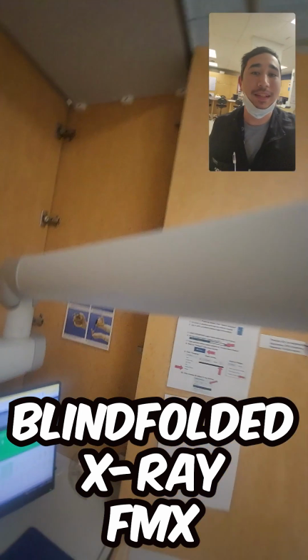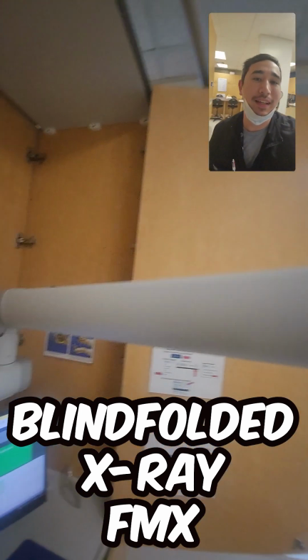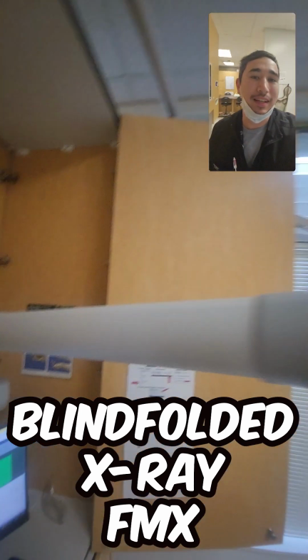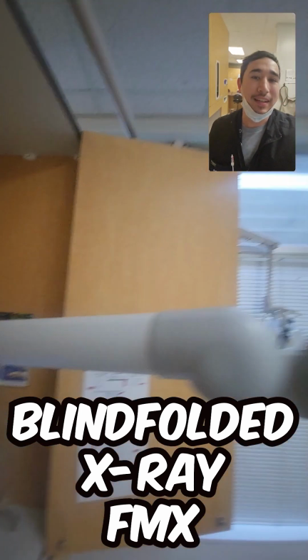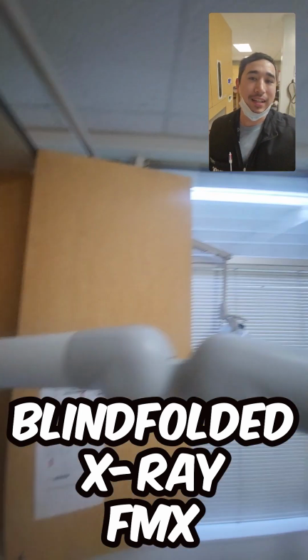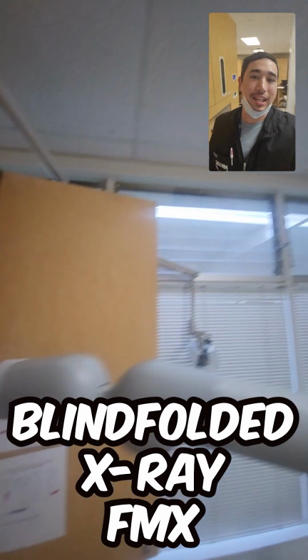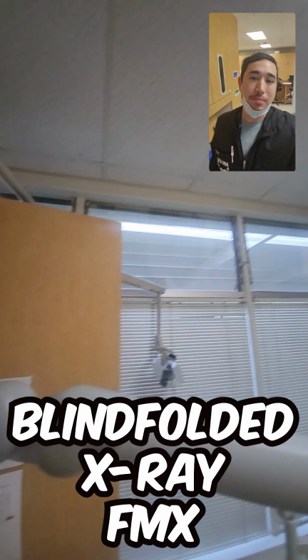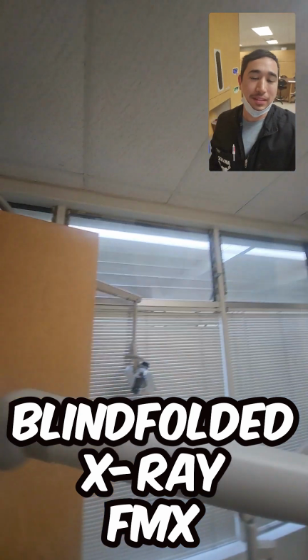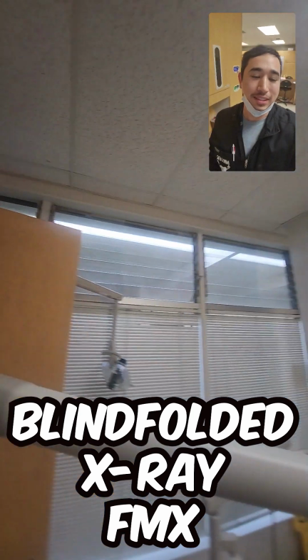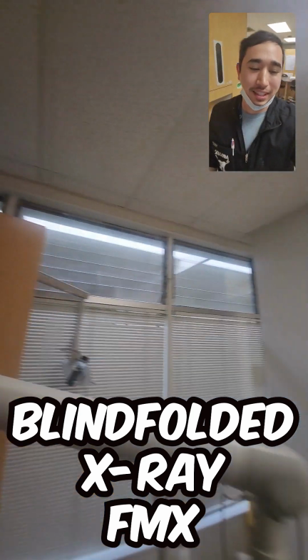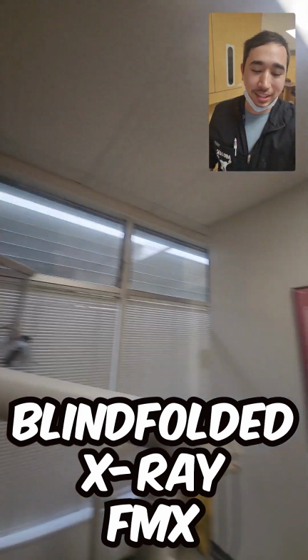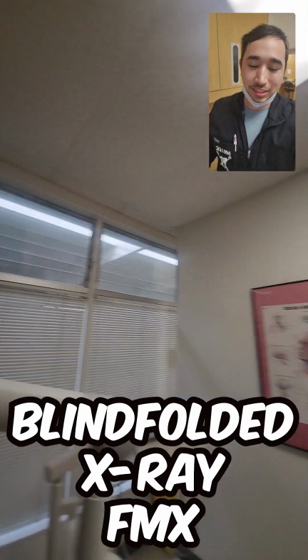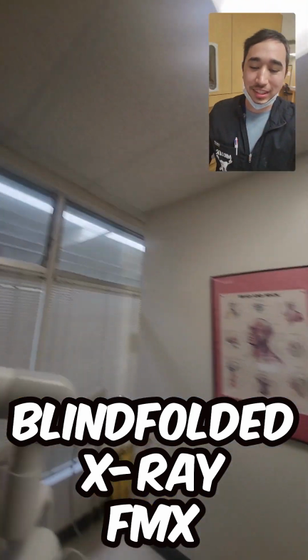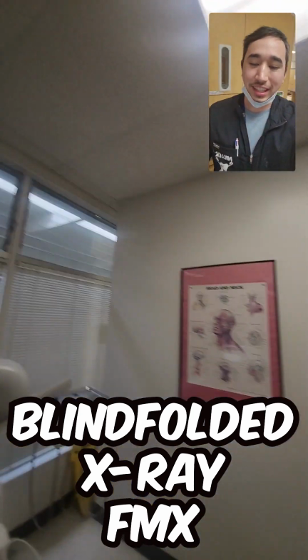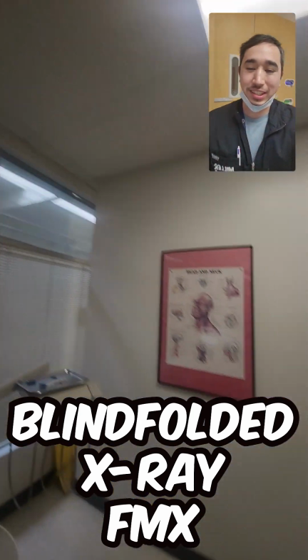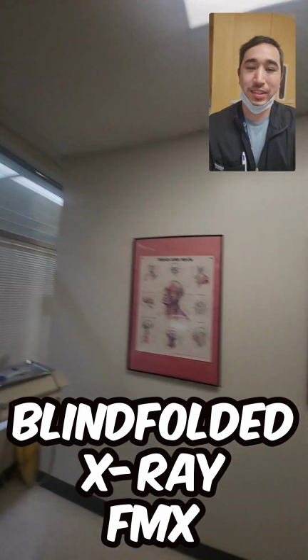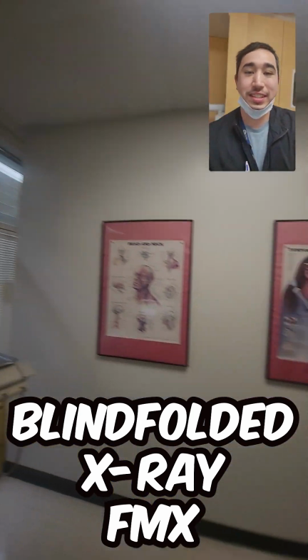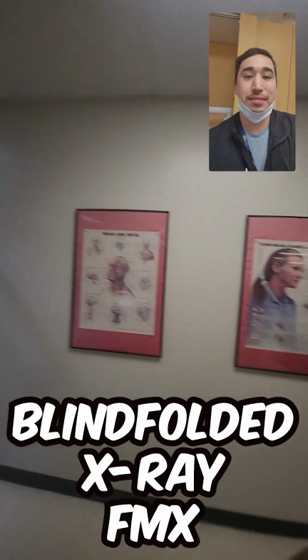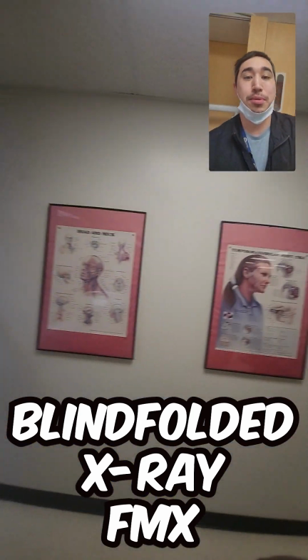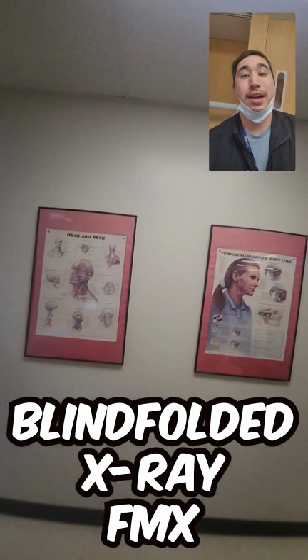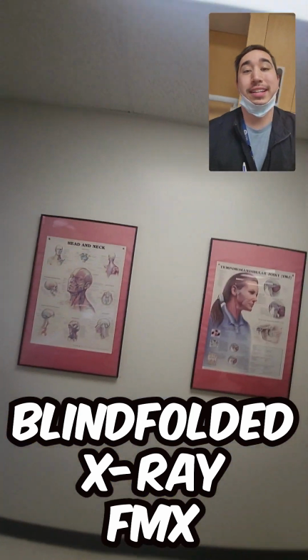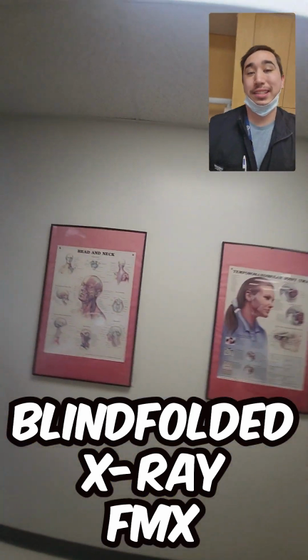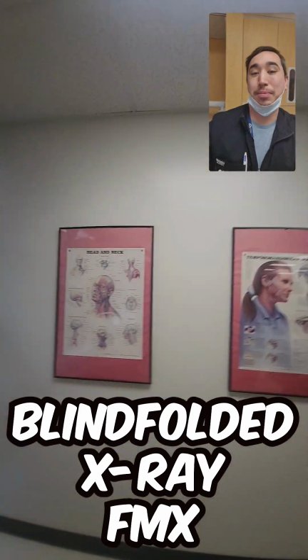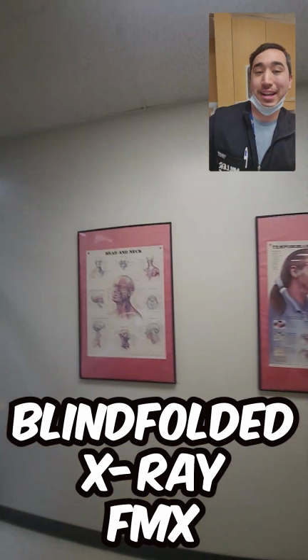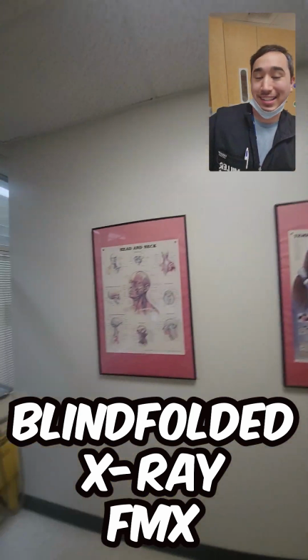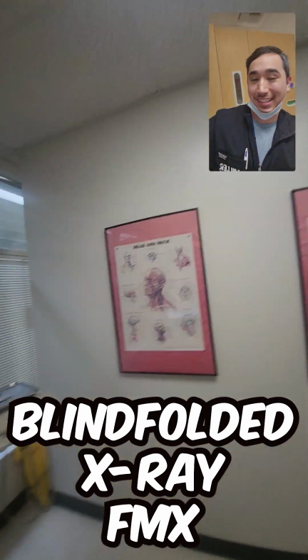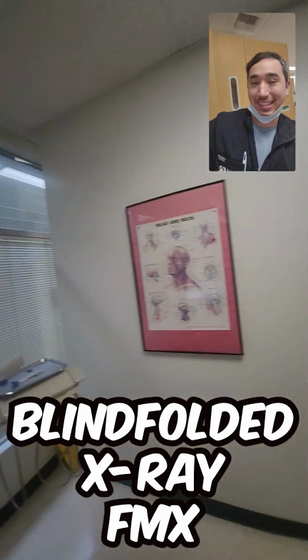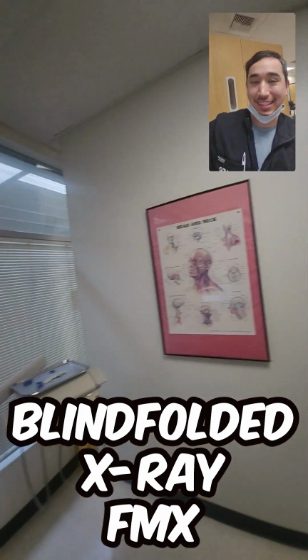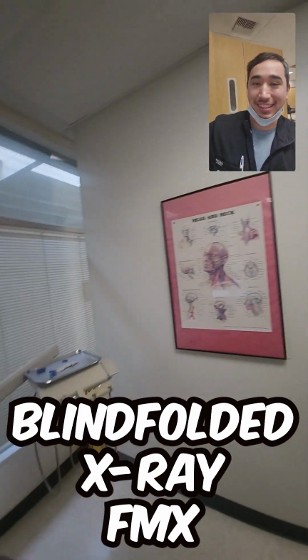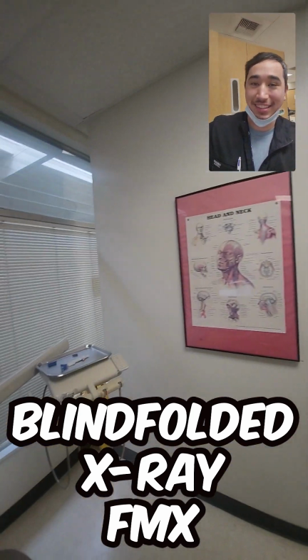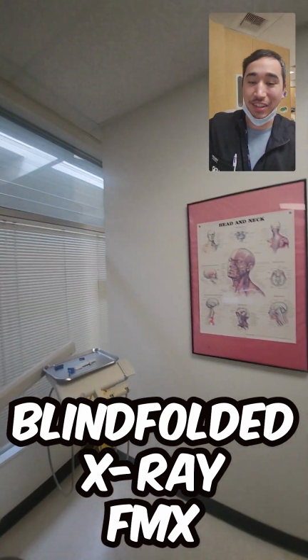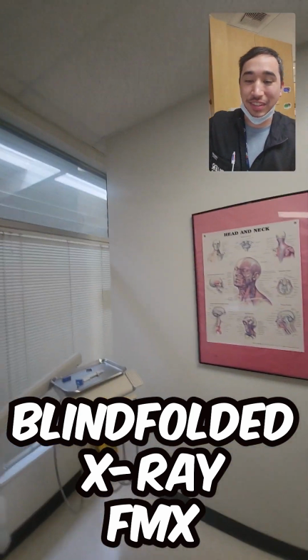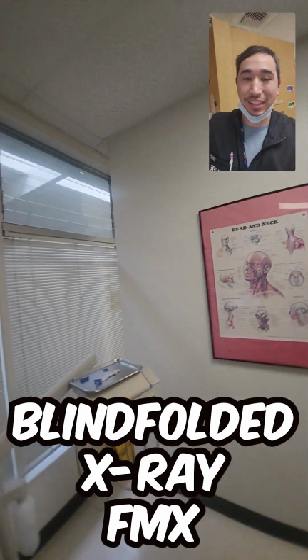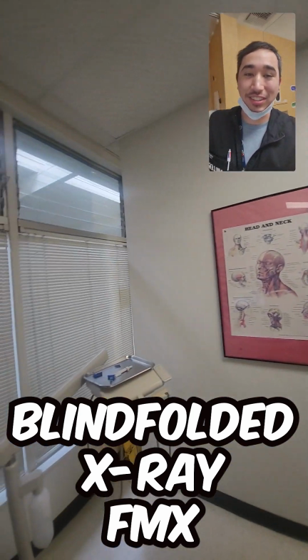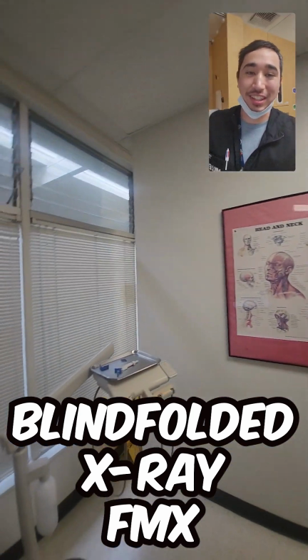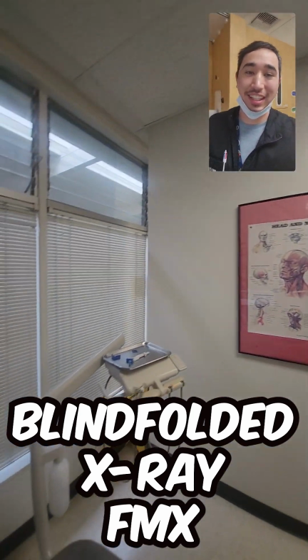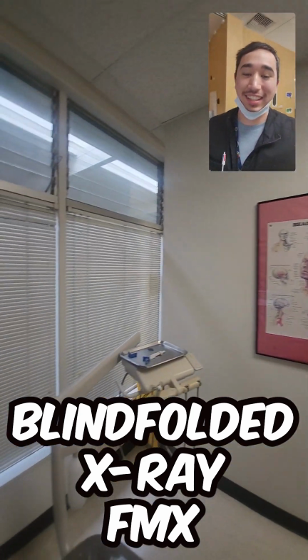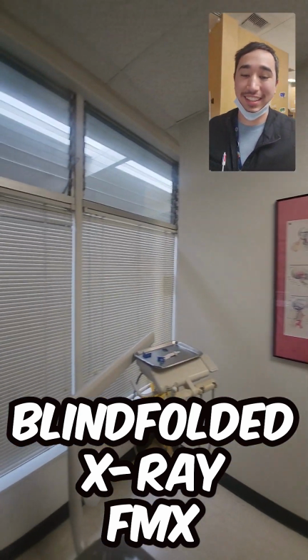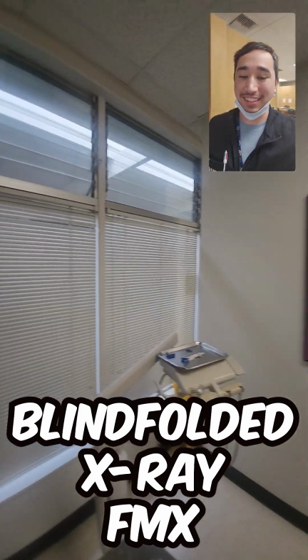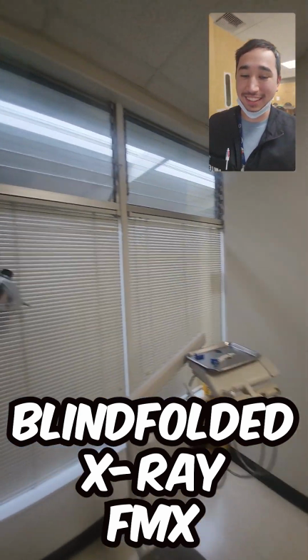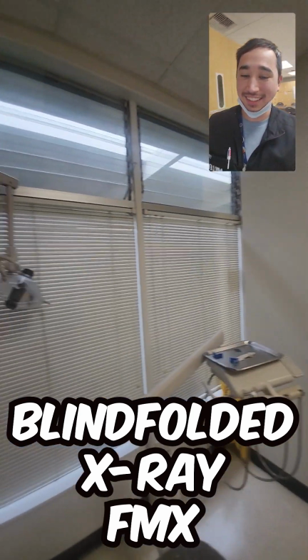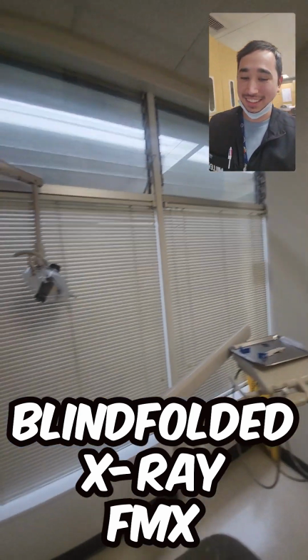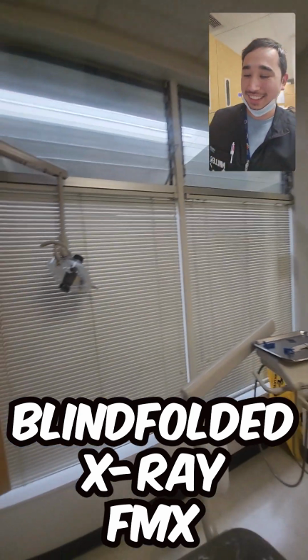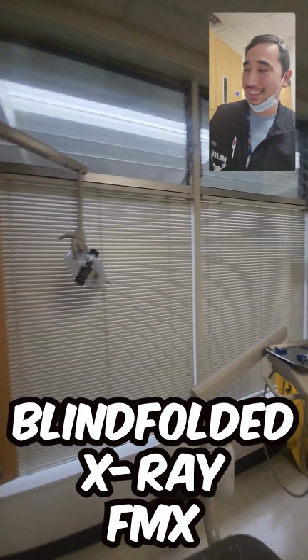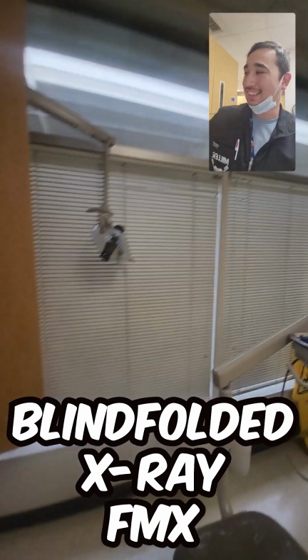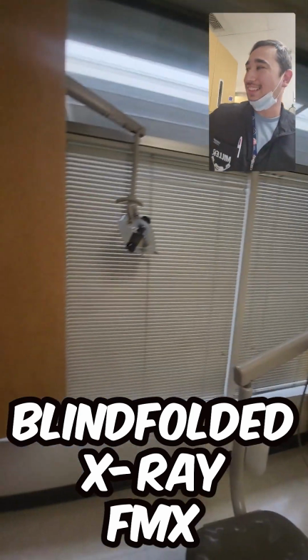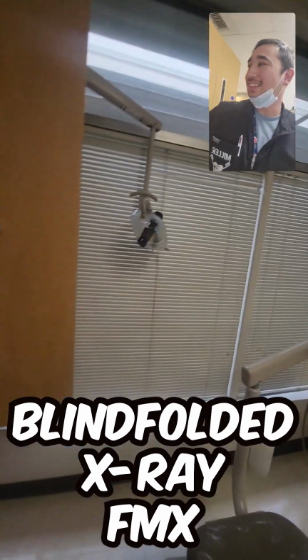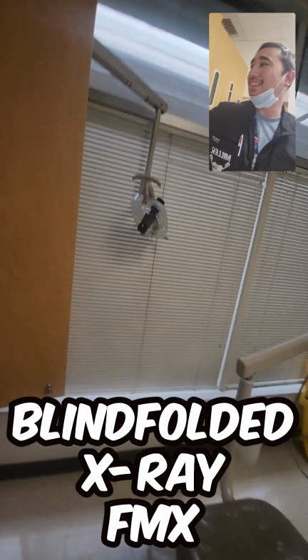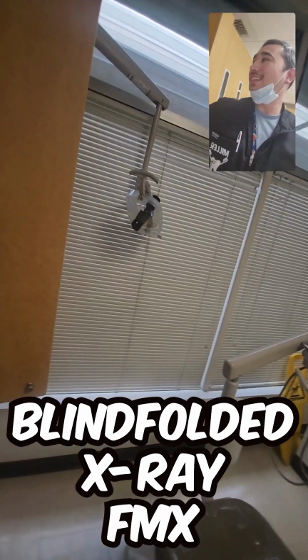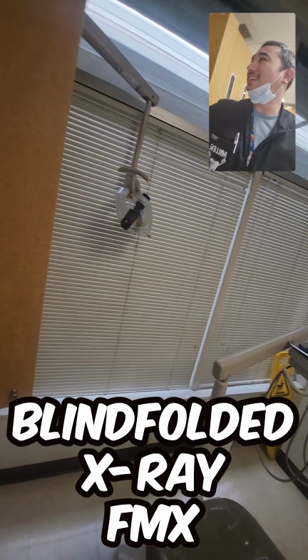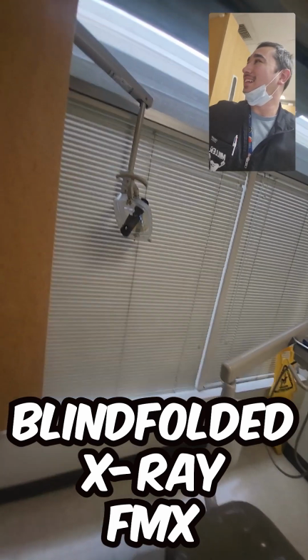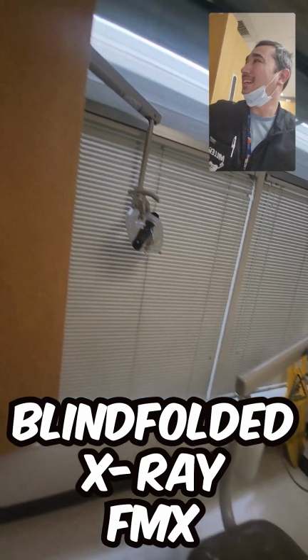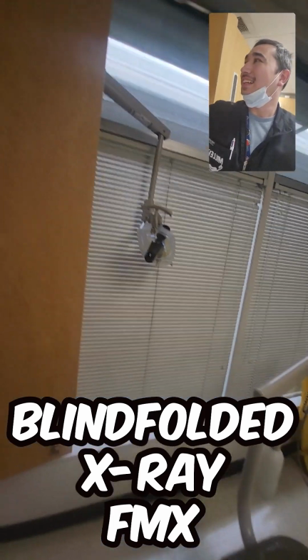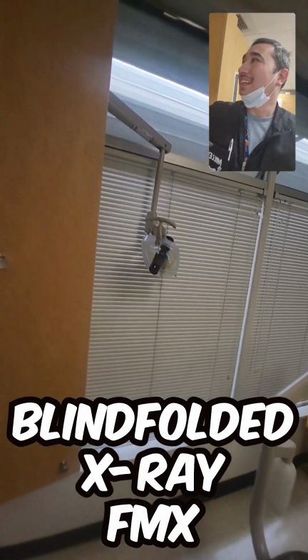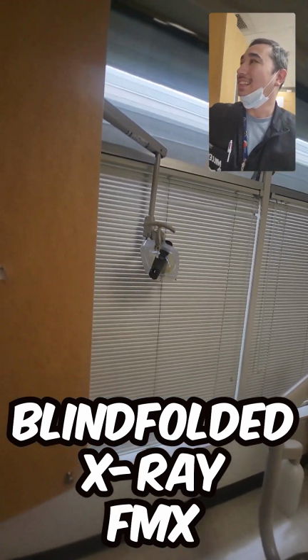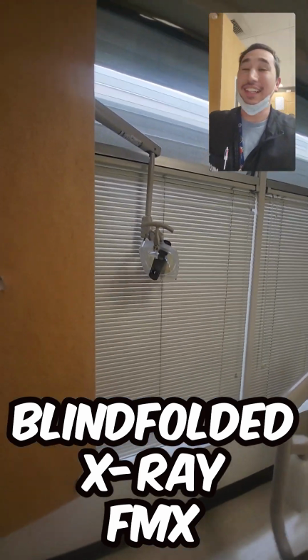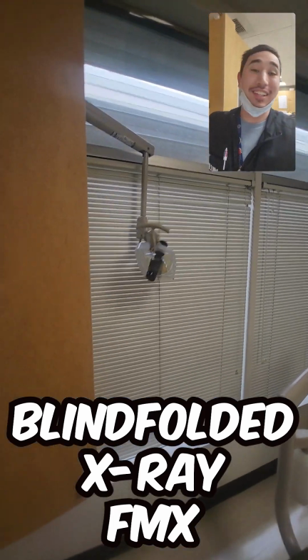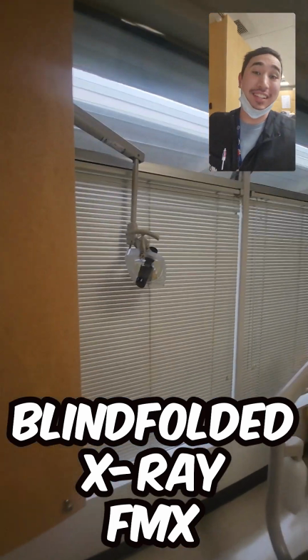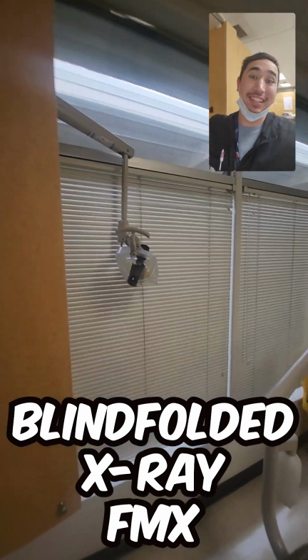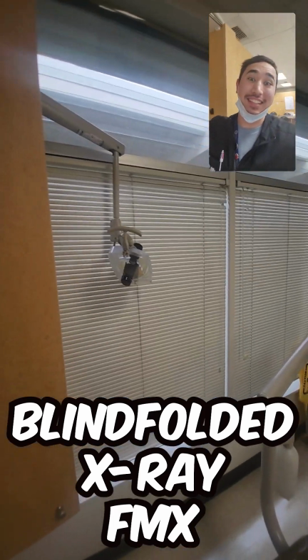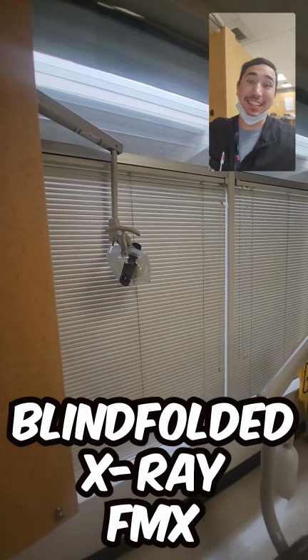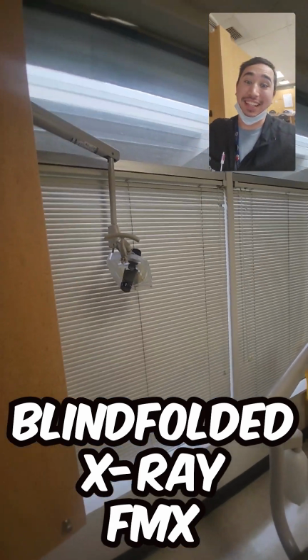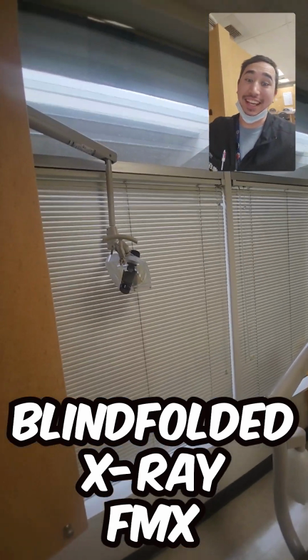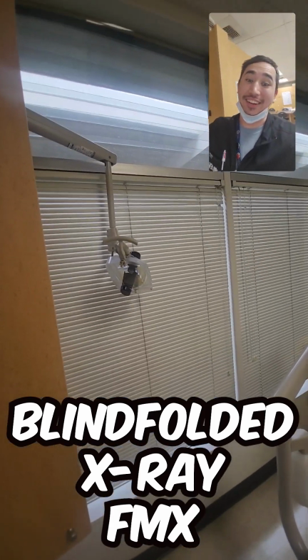Well, keep on taking those good x-rays and practice, practice. Maybe you can do something like this. DentalThings, signing out.